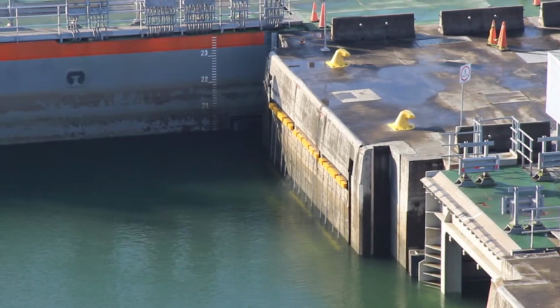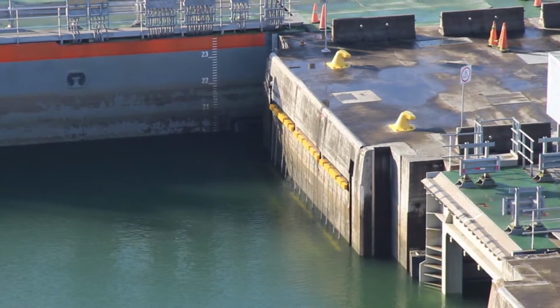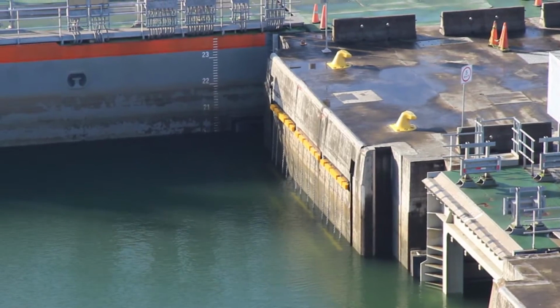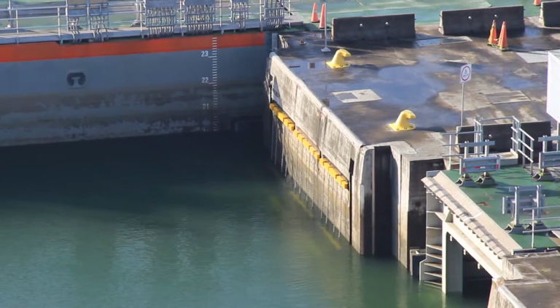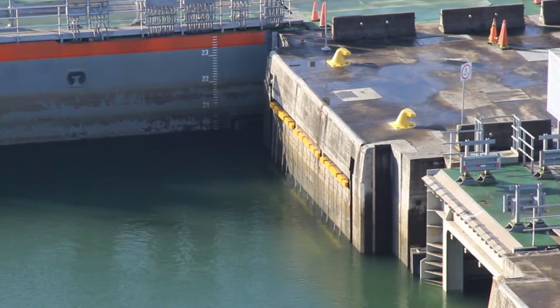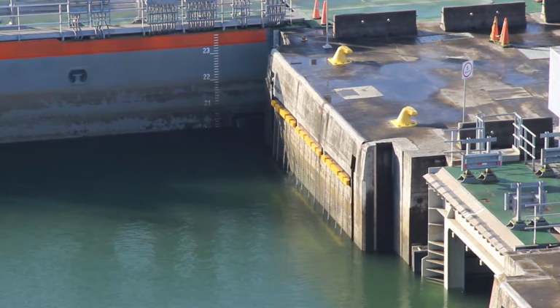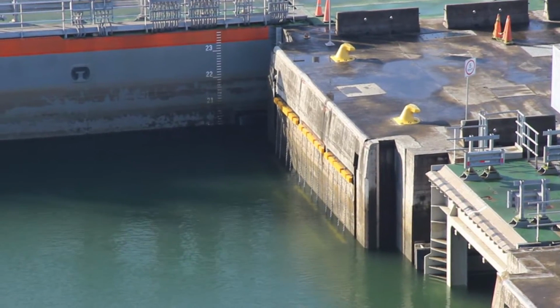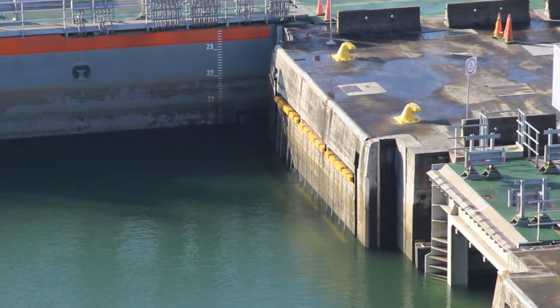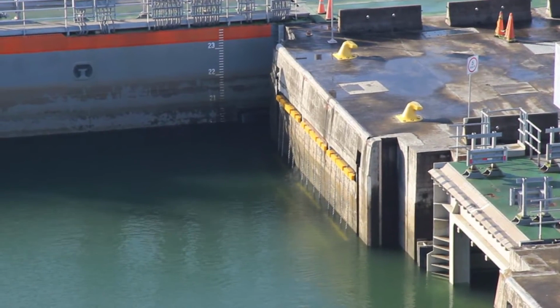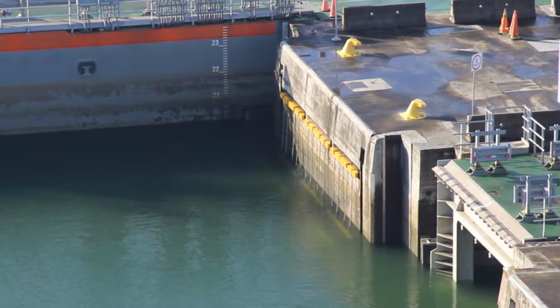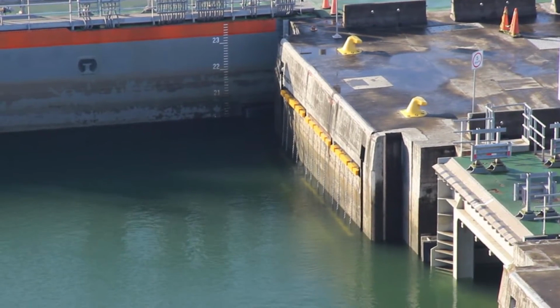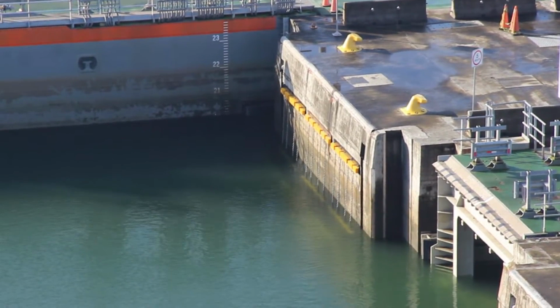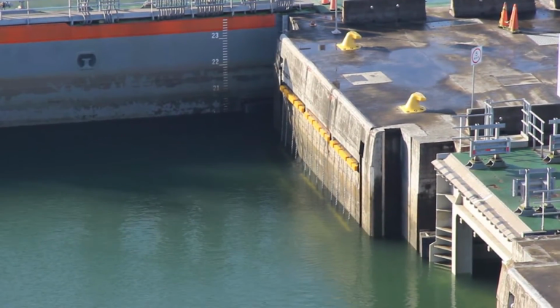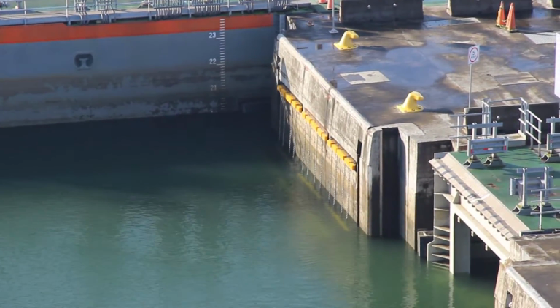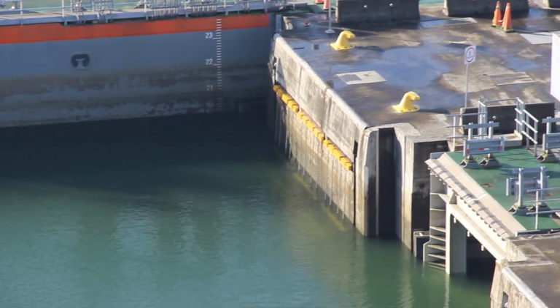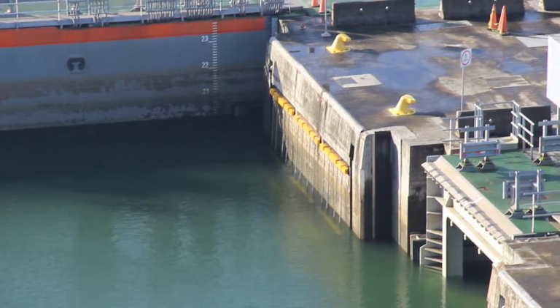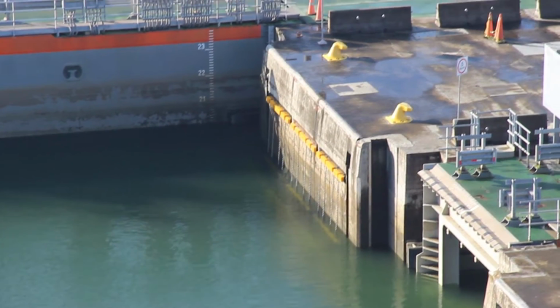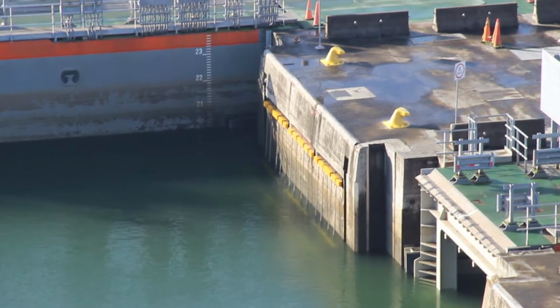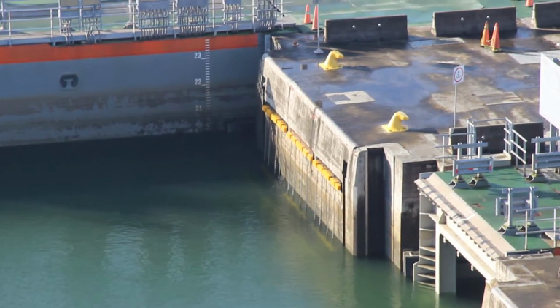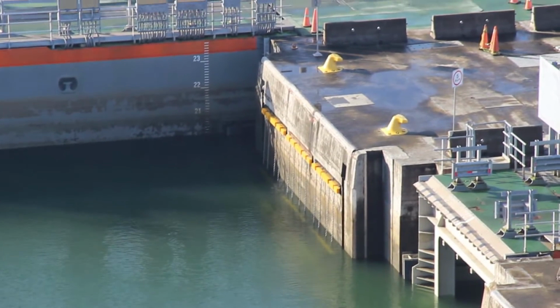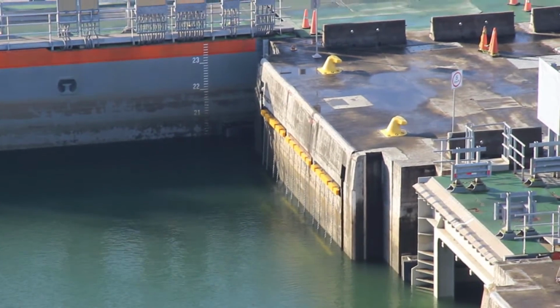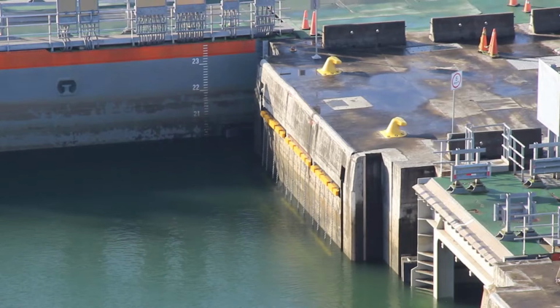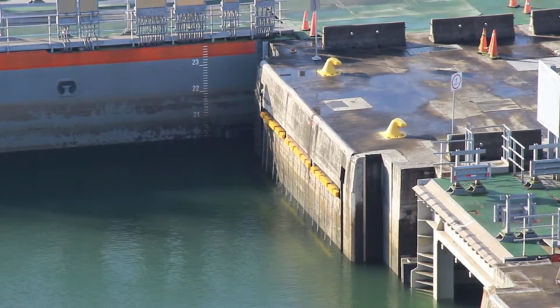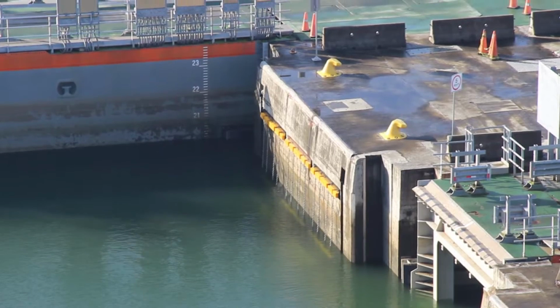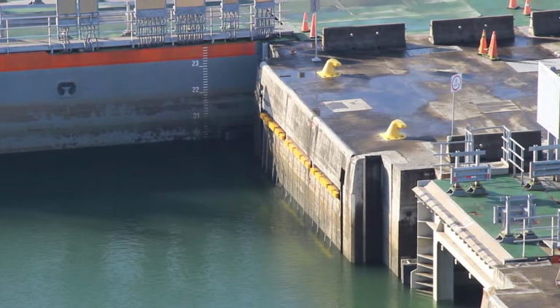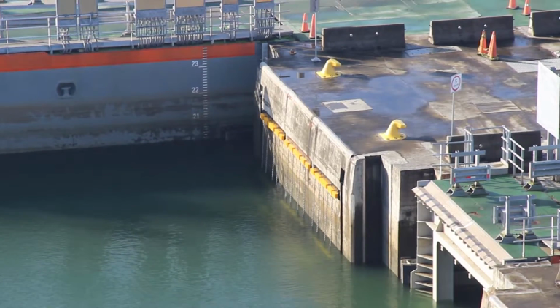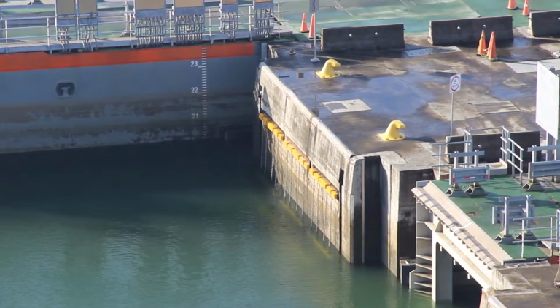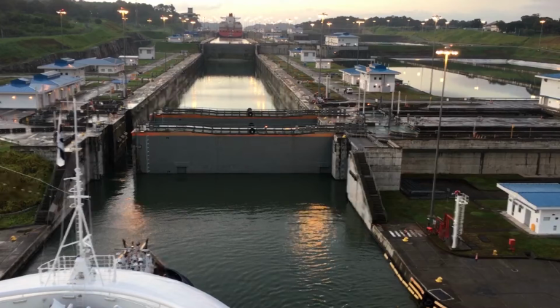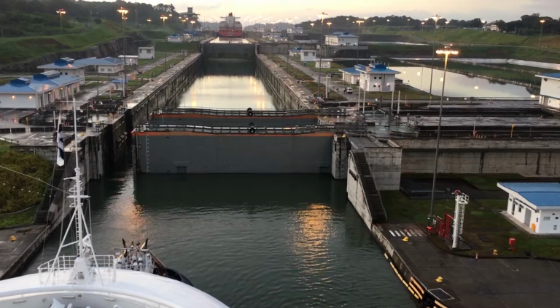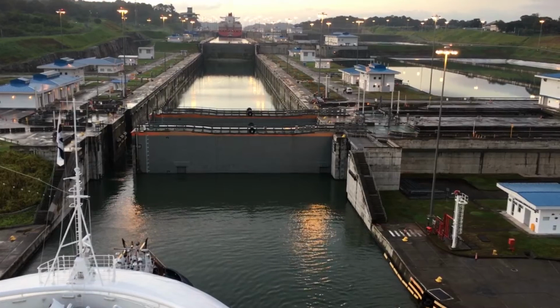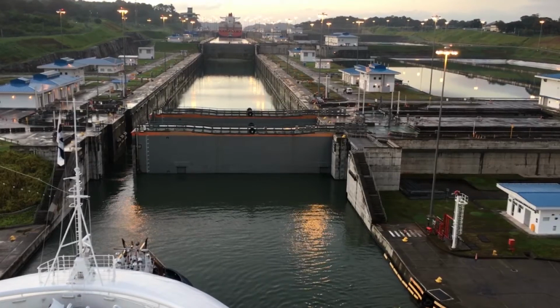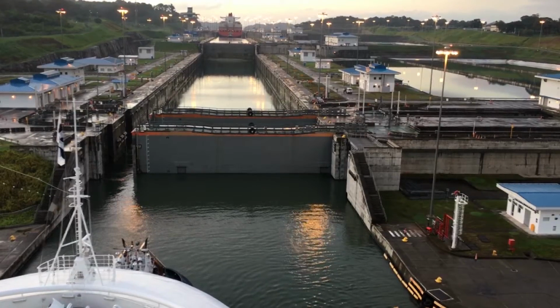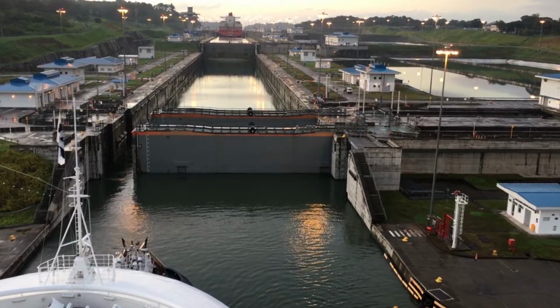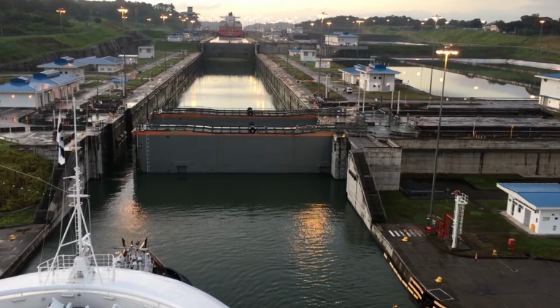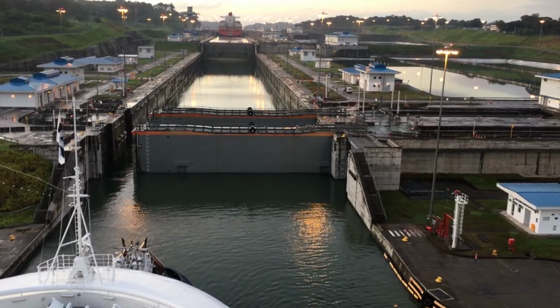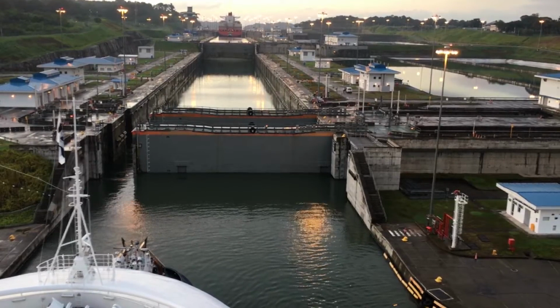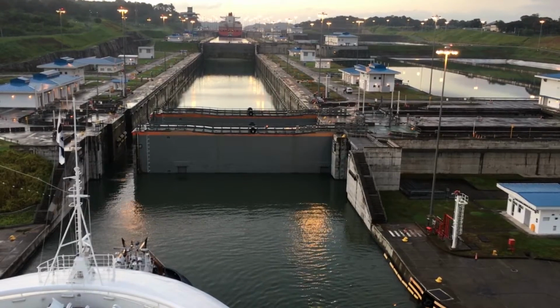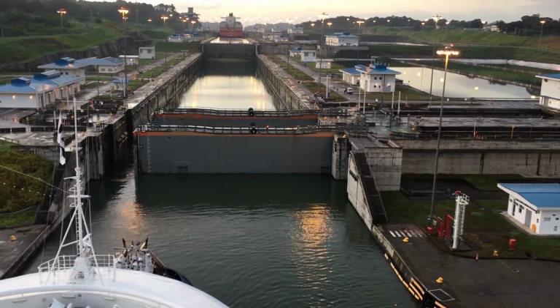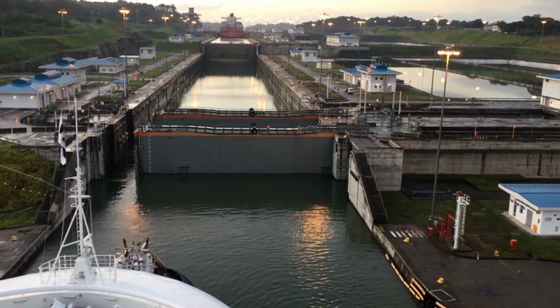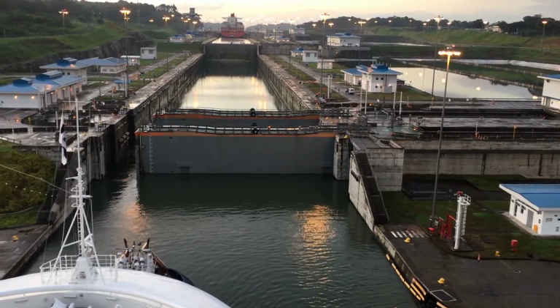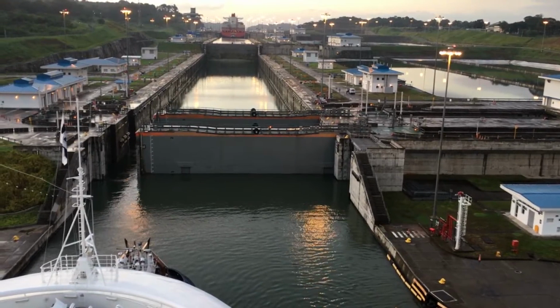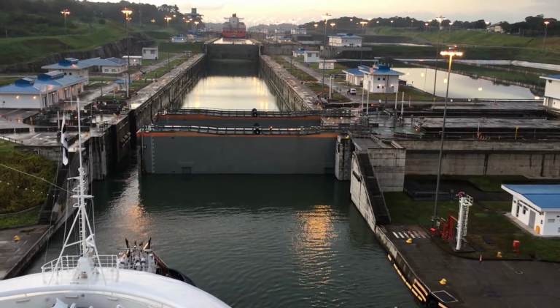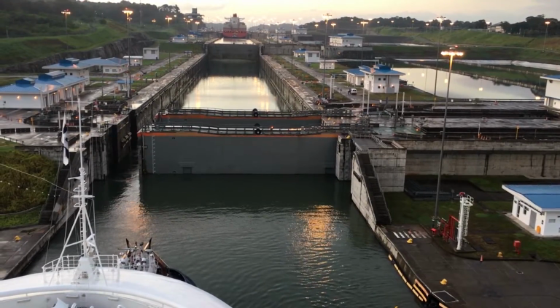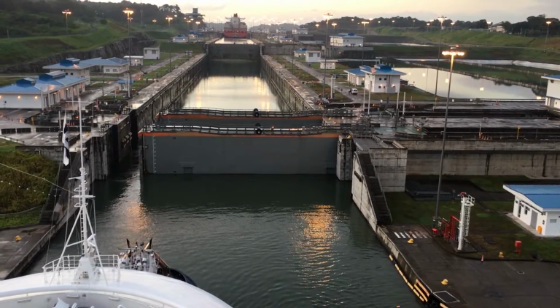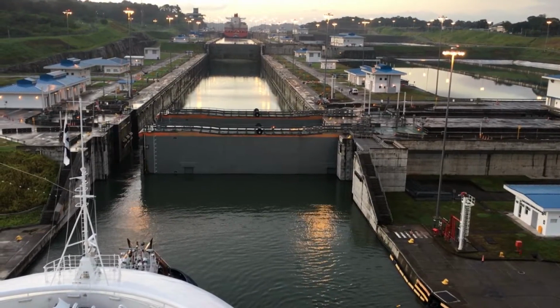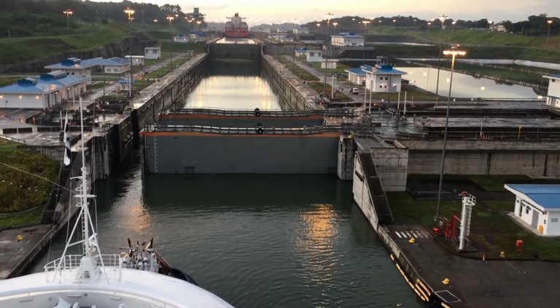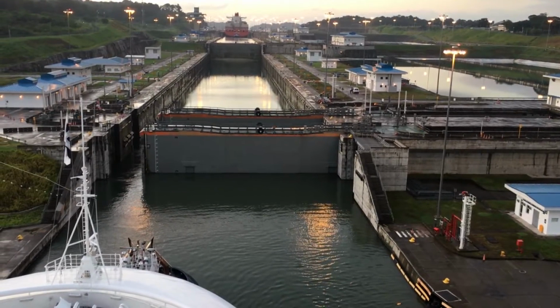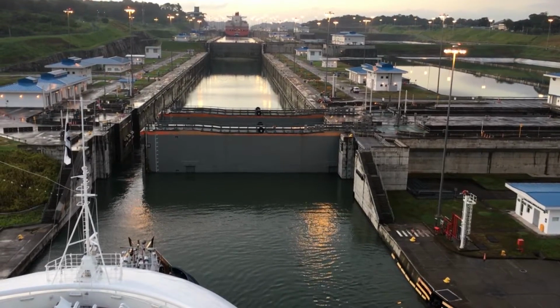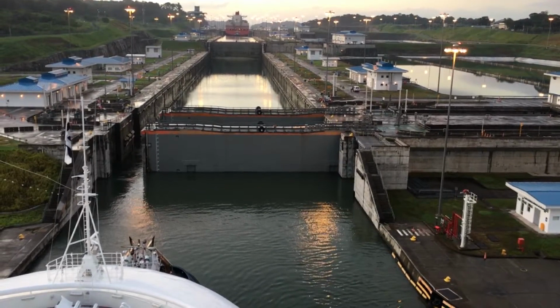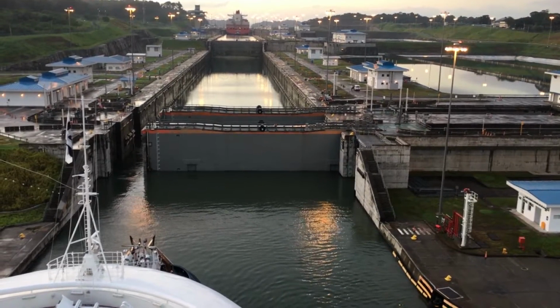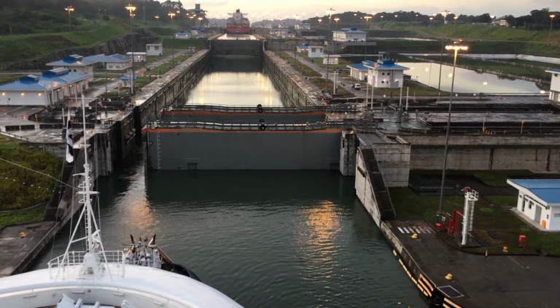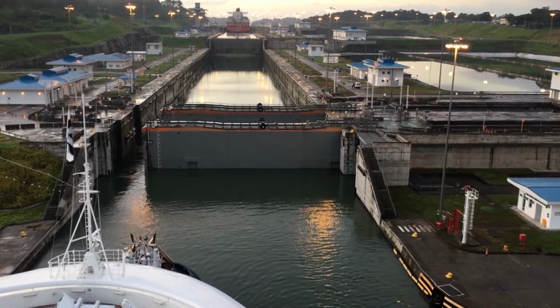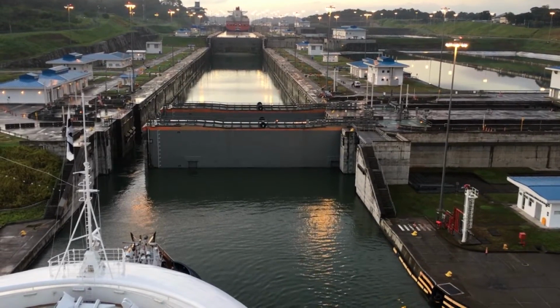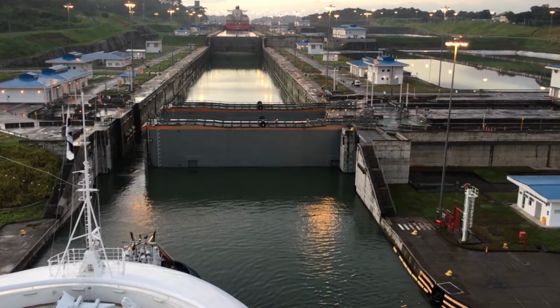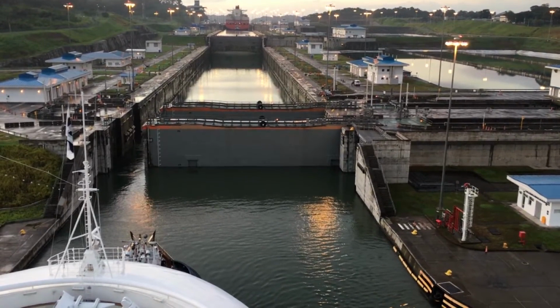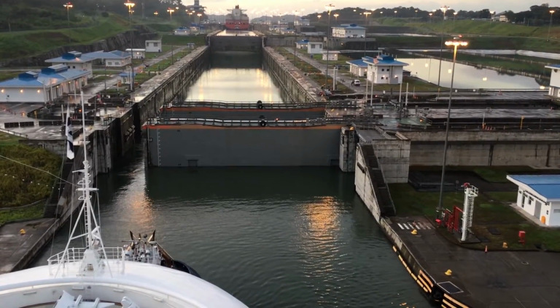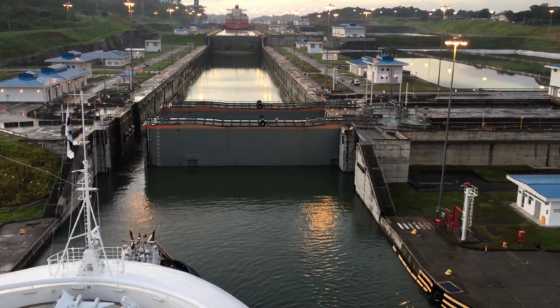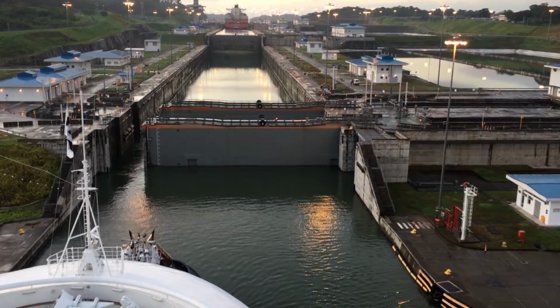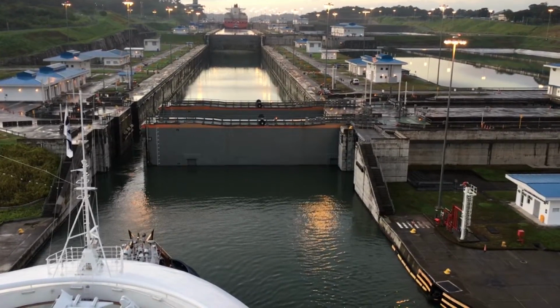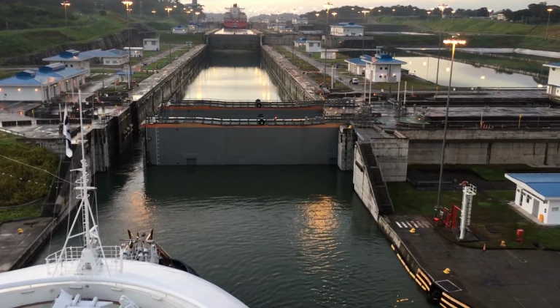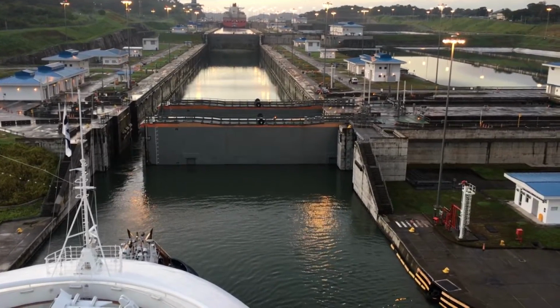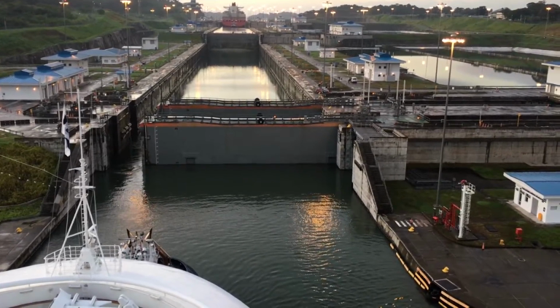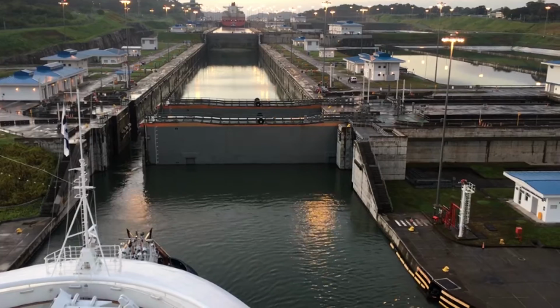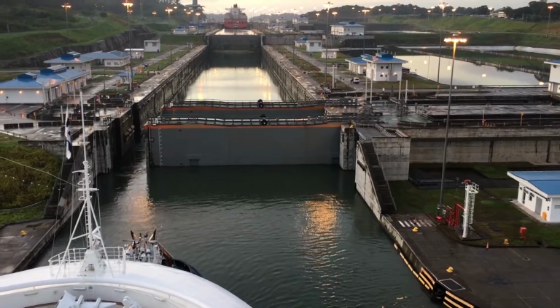It takes one hour each lock, meaning it took three hours. It's really slow, but safe.